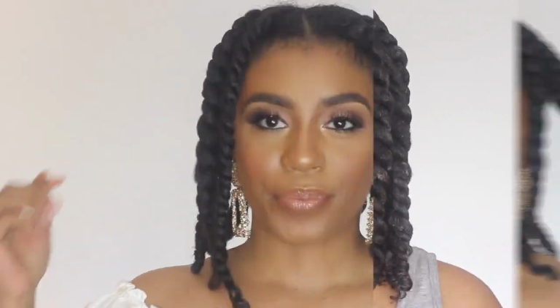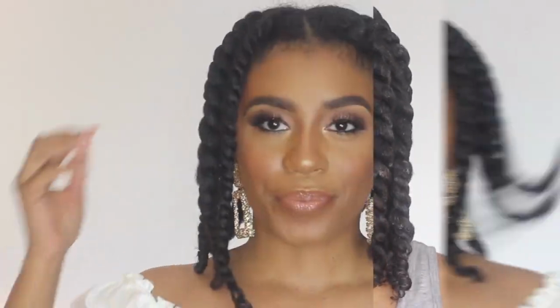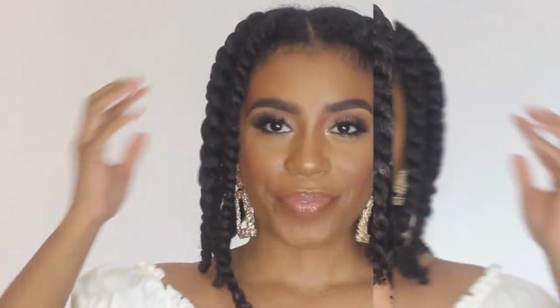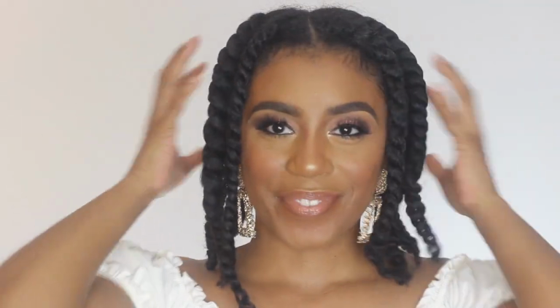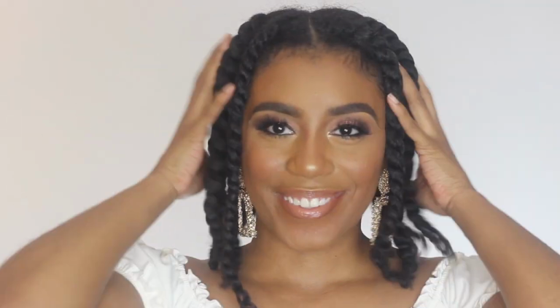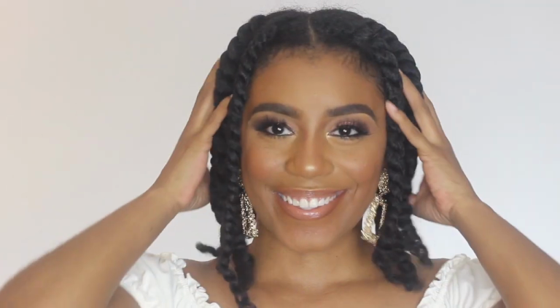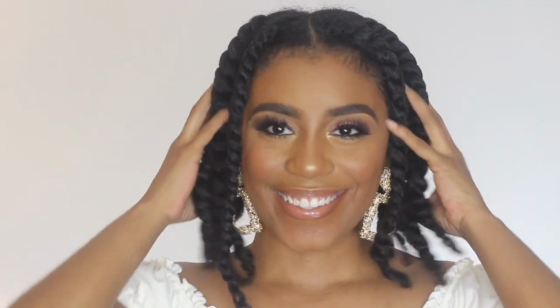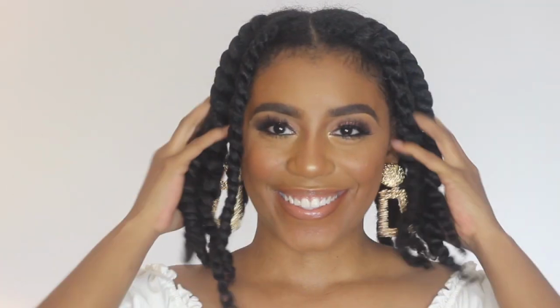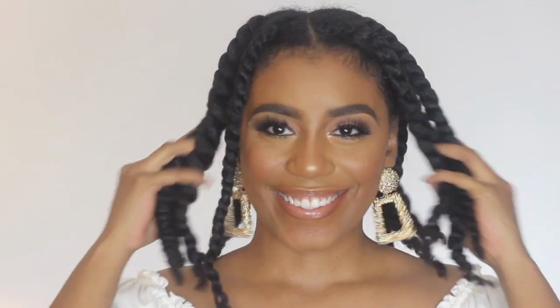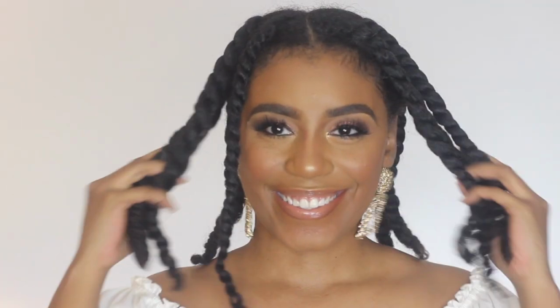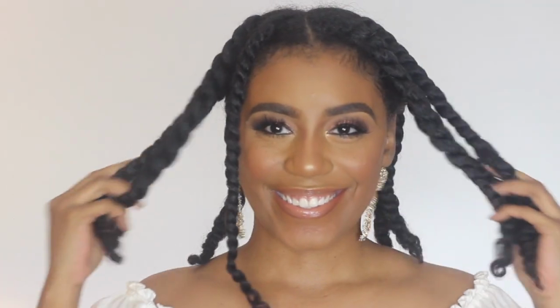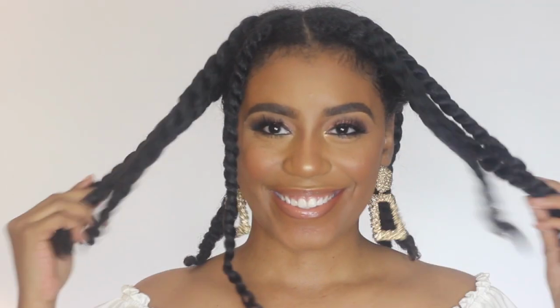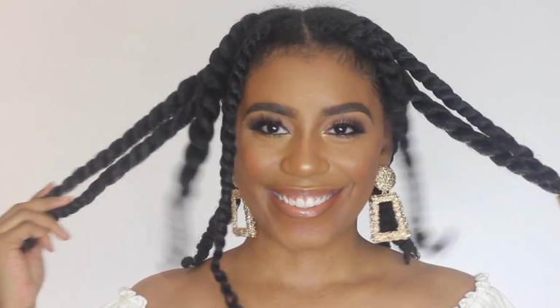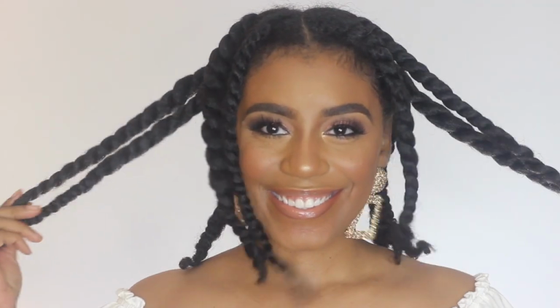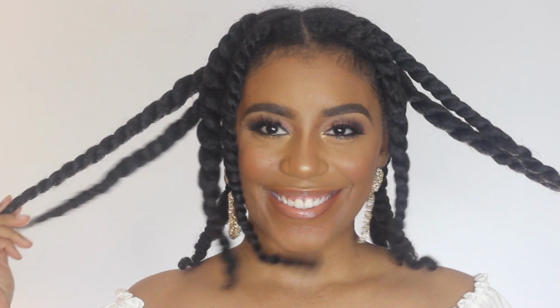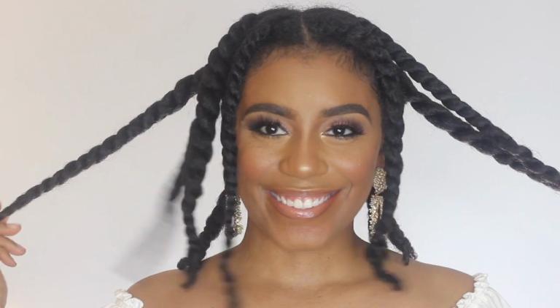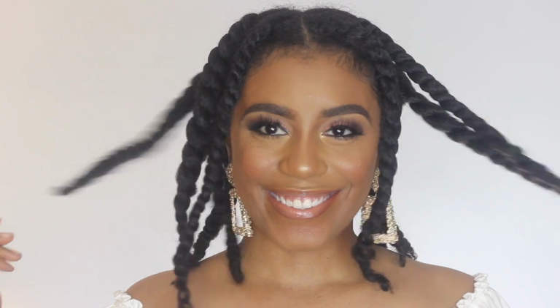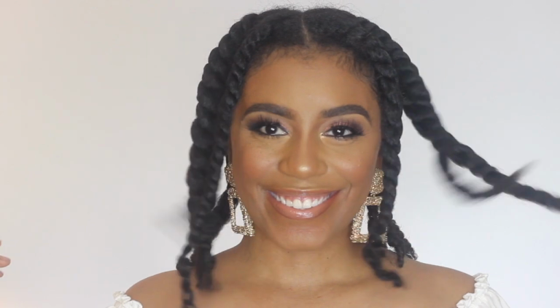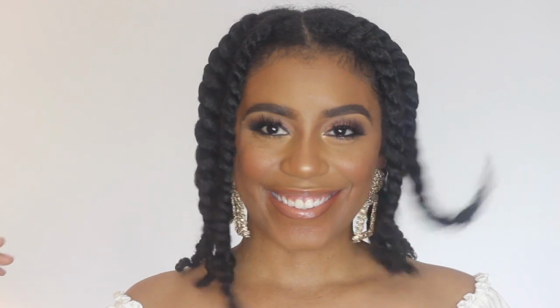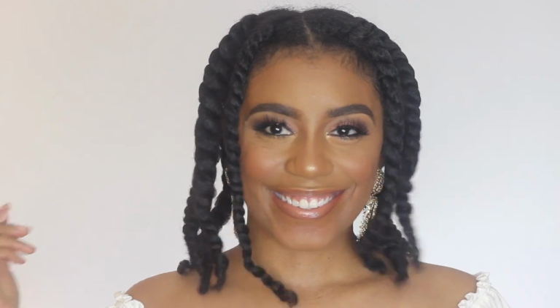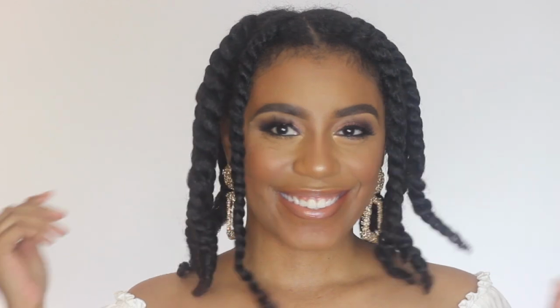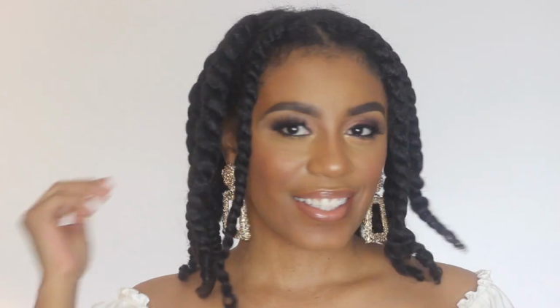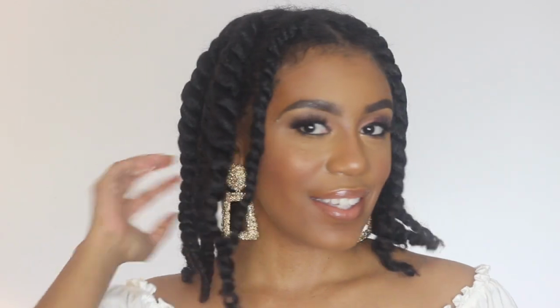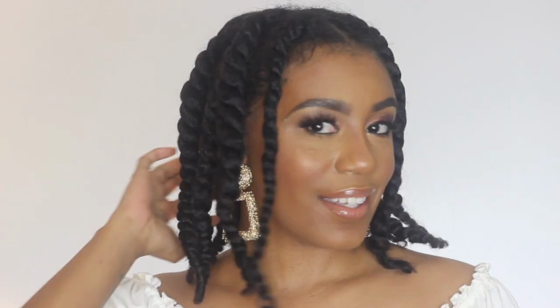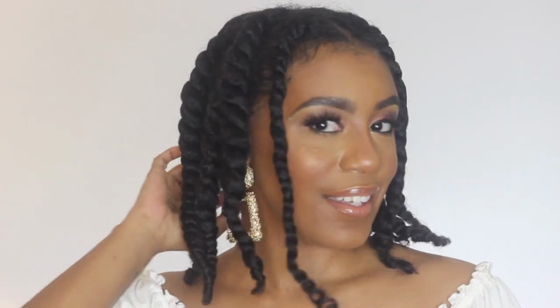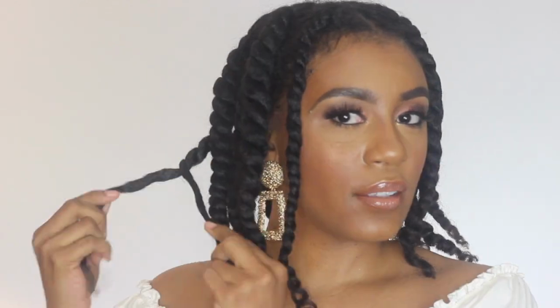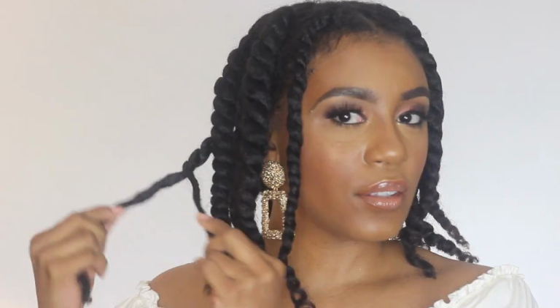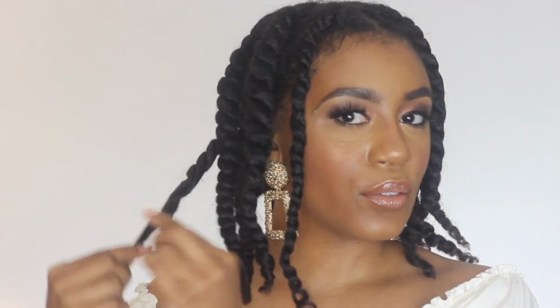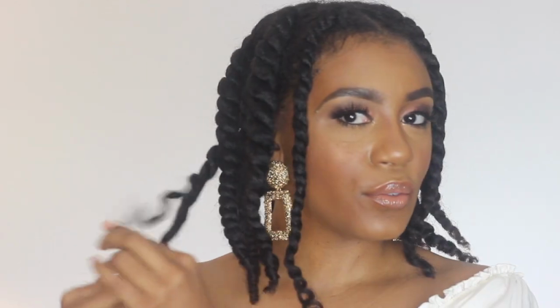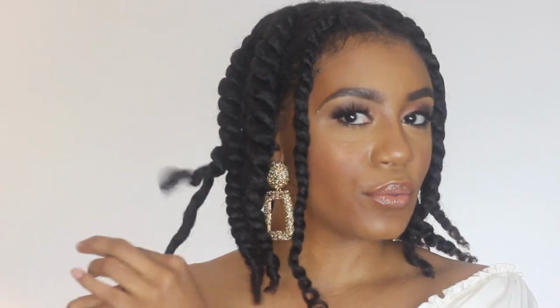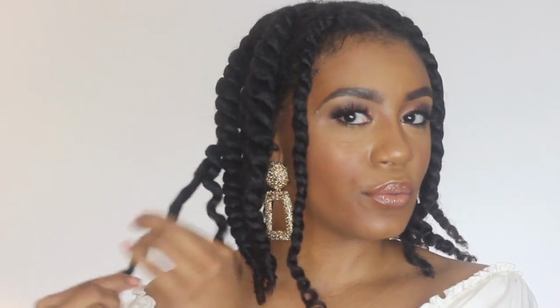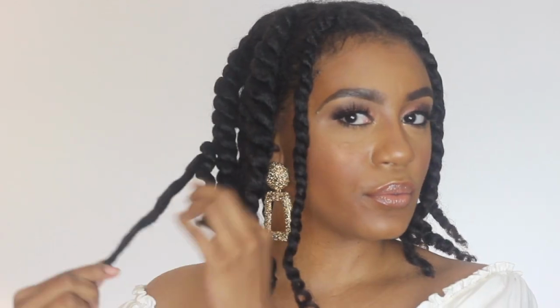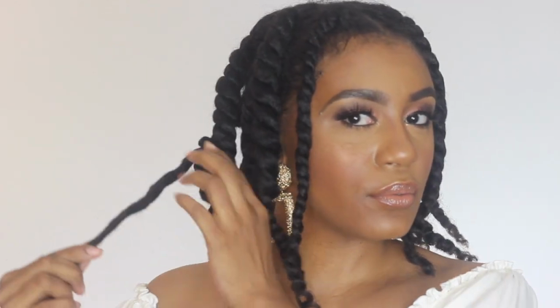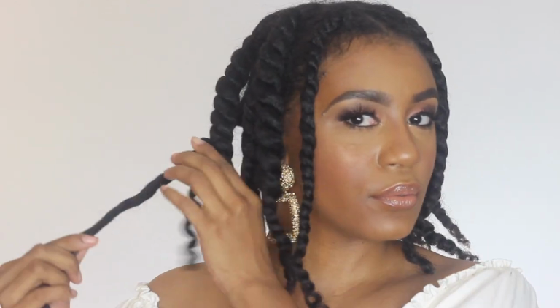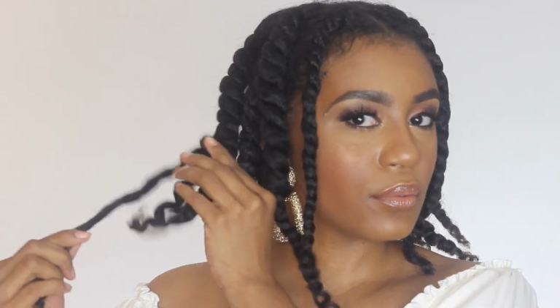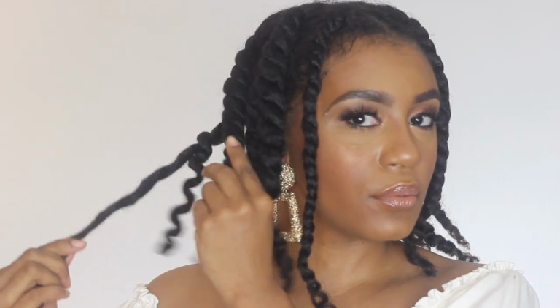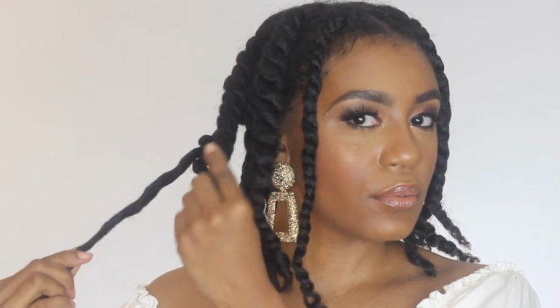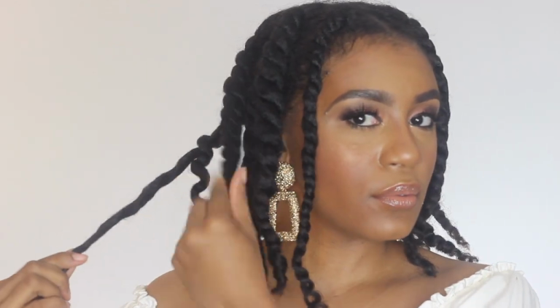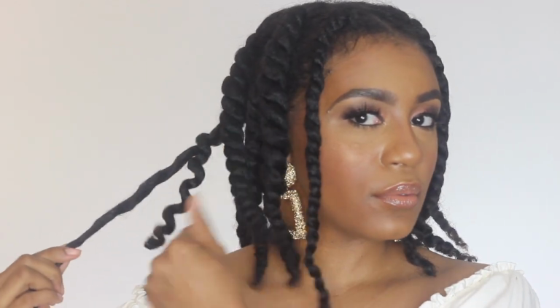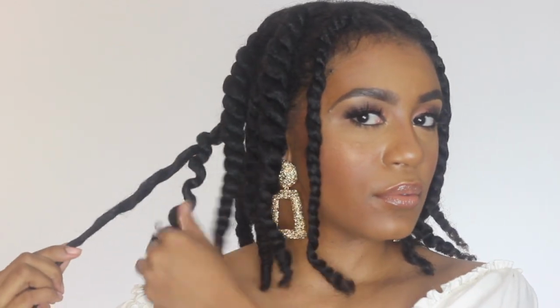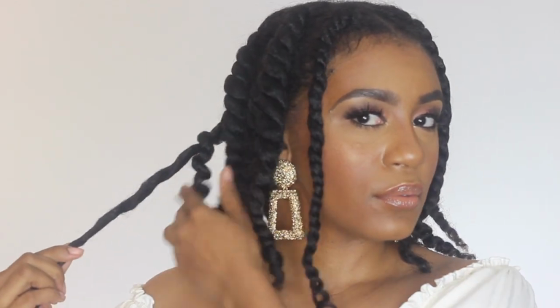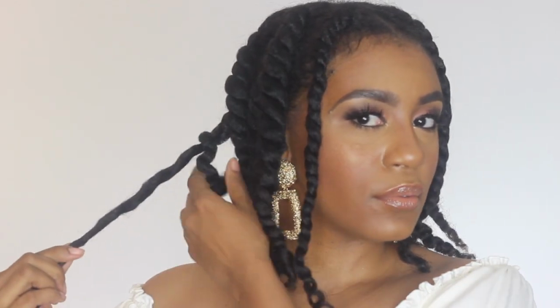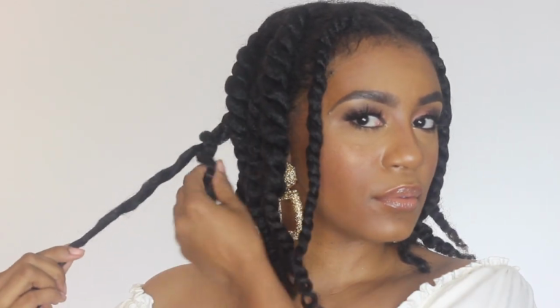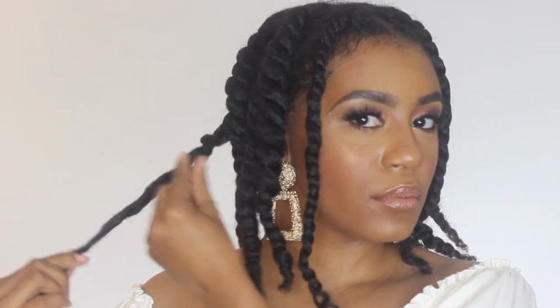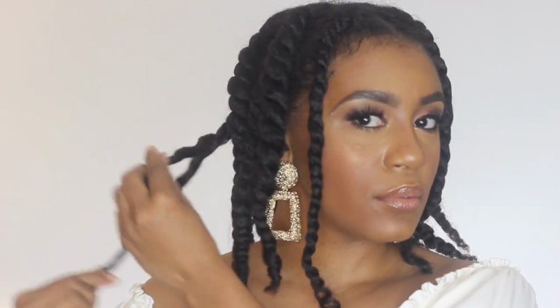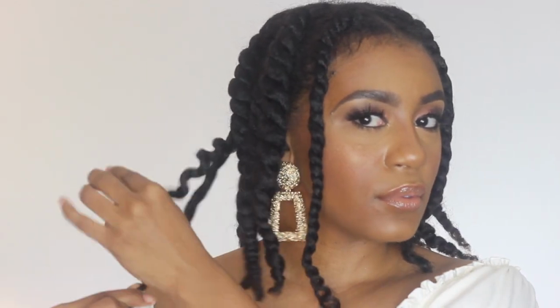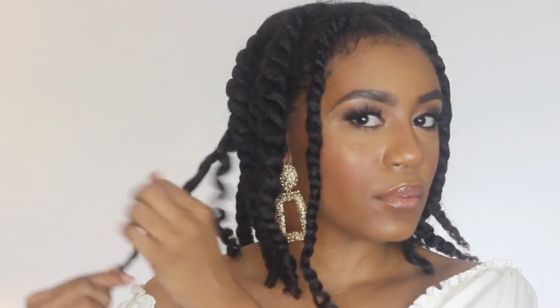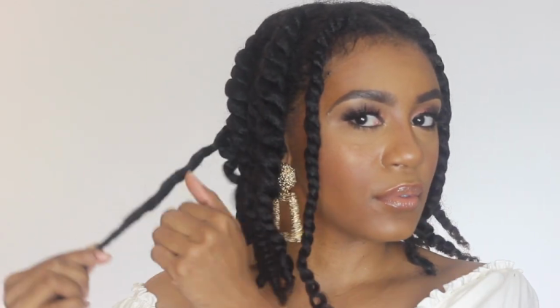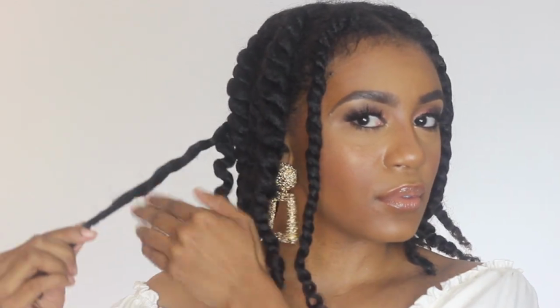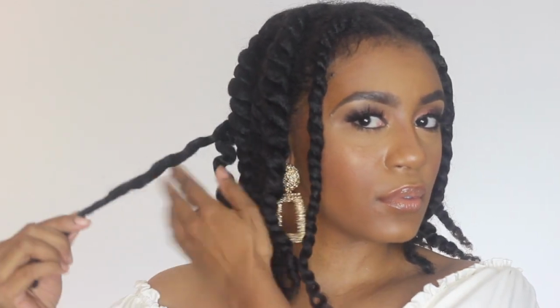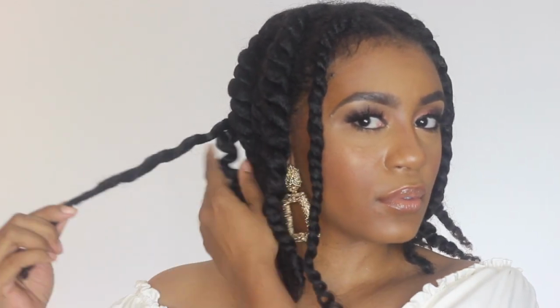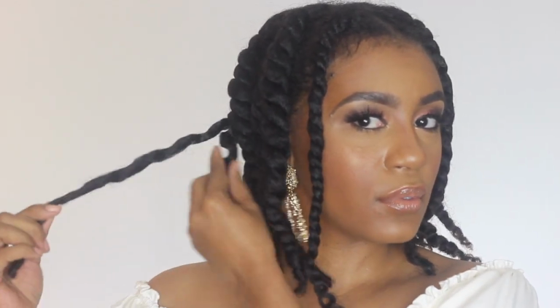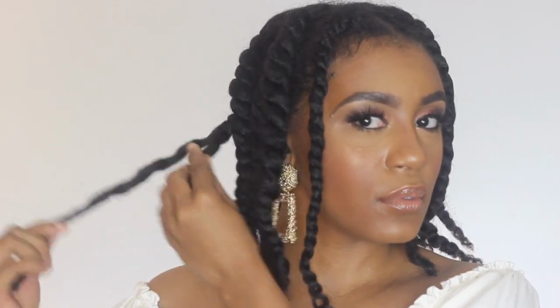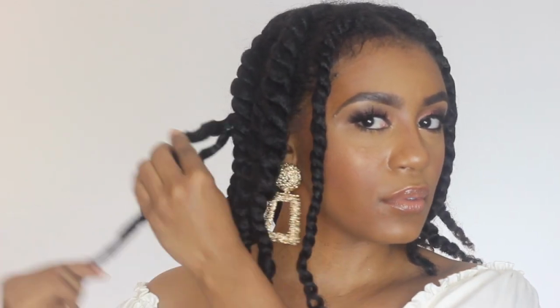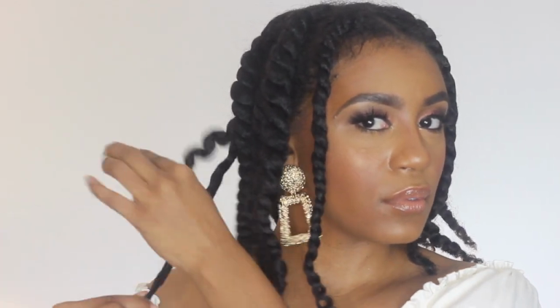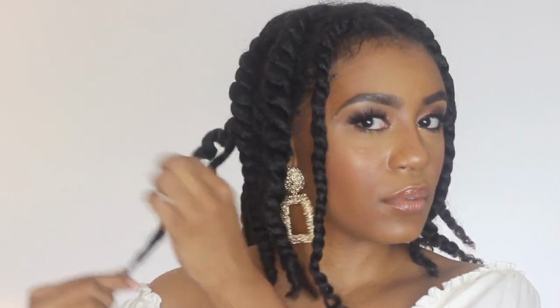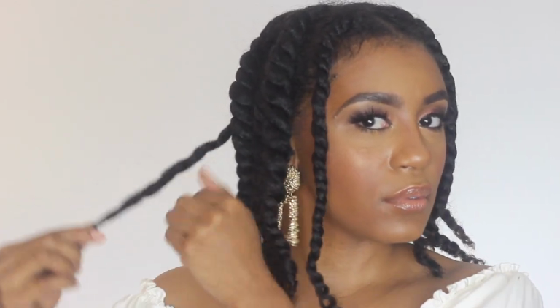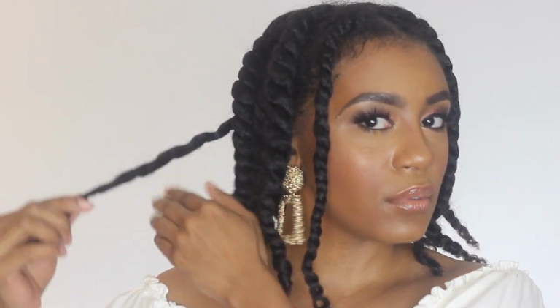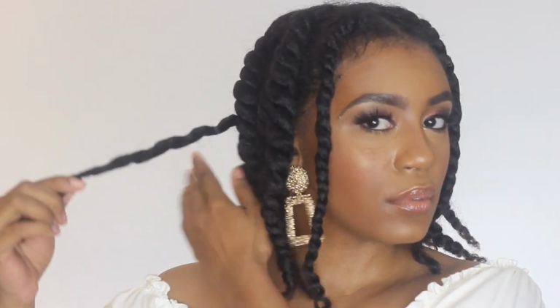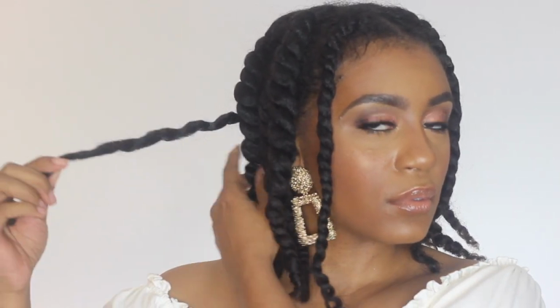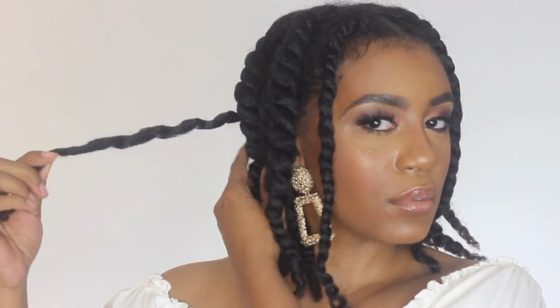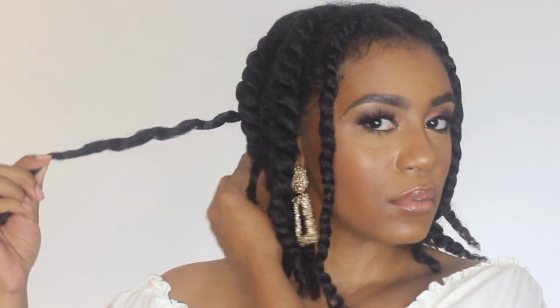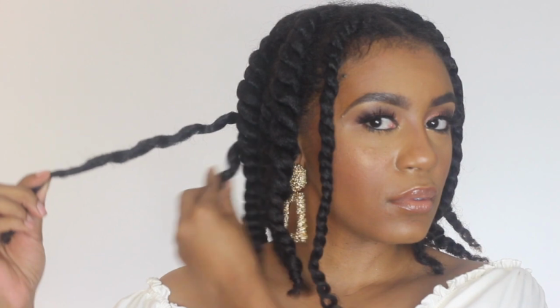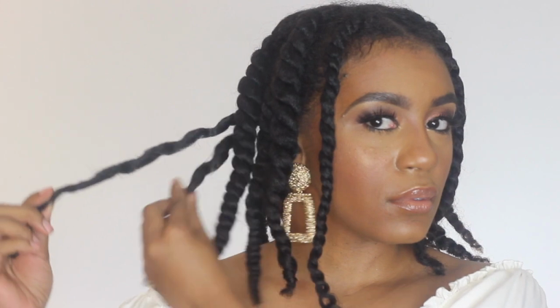Alright, it's the next day and it's time for the takedown. So I'm going to go ahead and start off at the nape and I'm just going to gently unravel the twist.